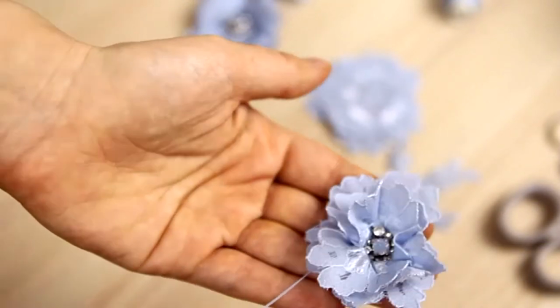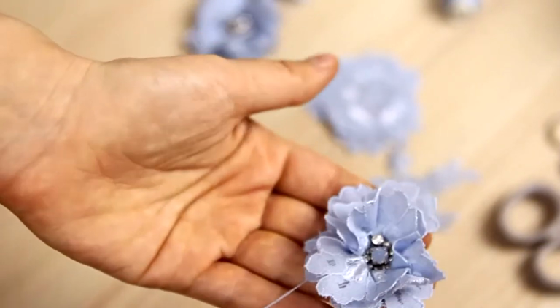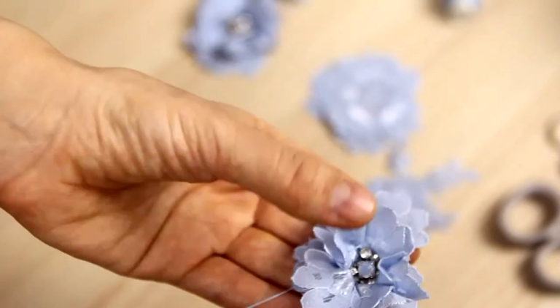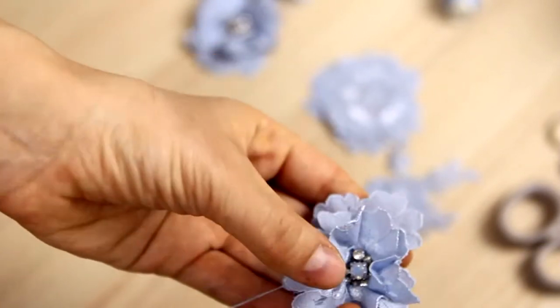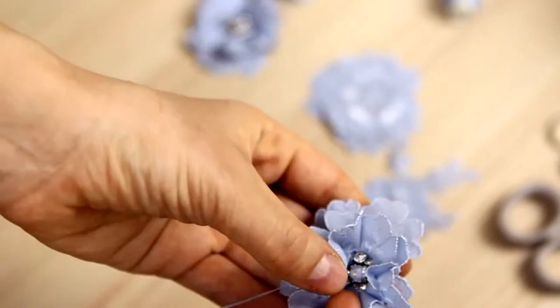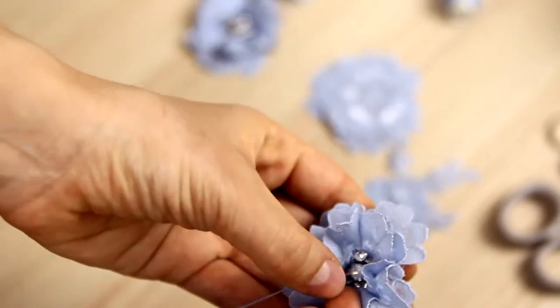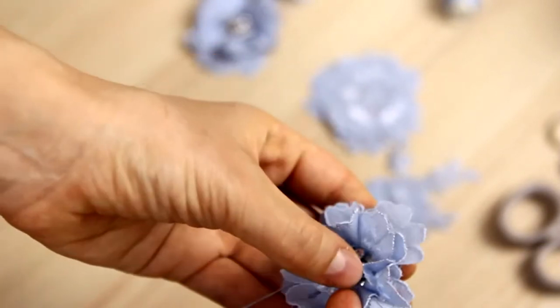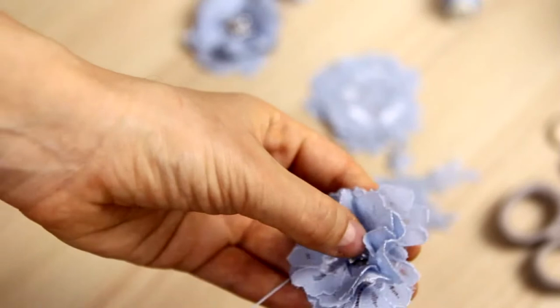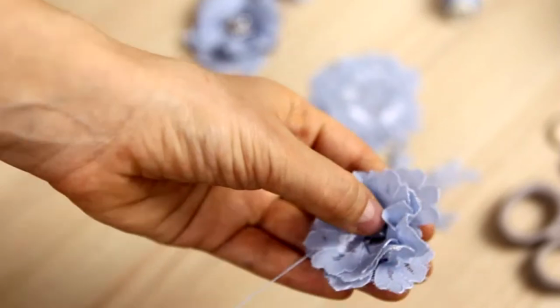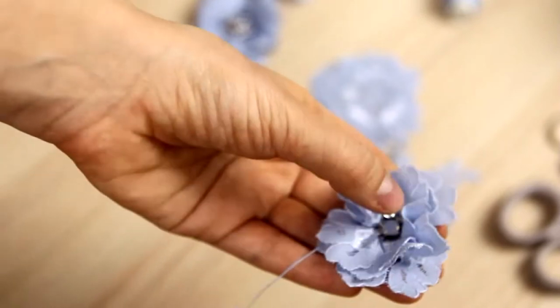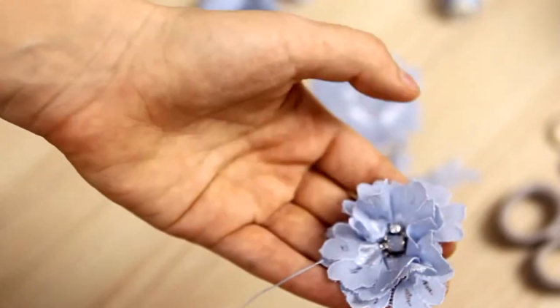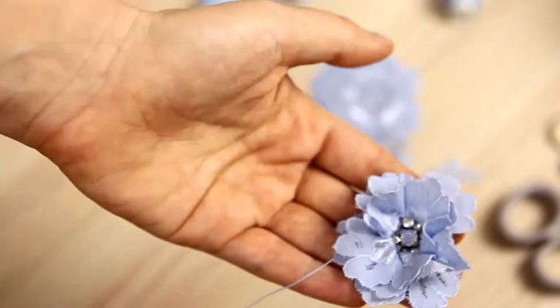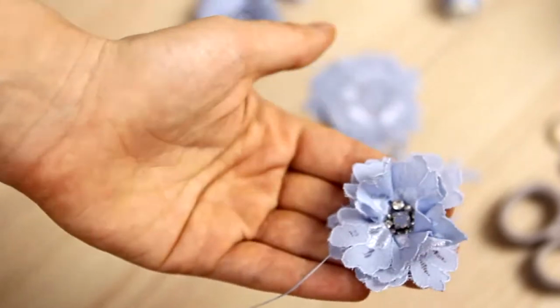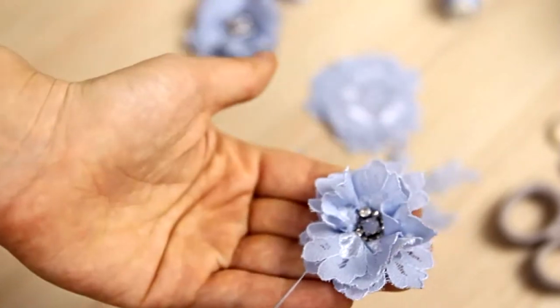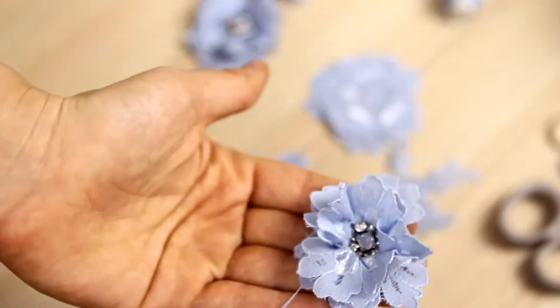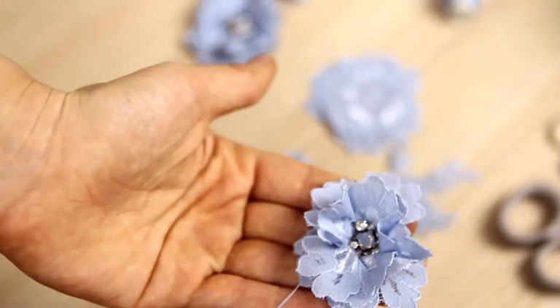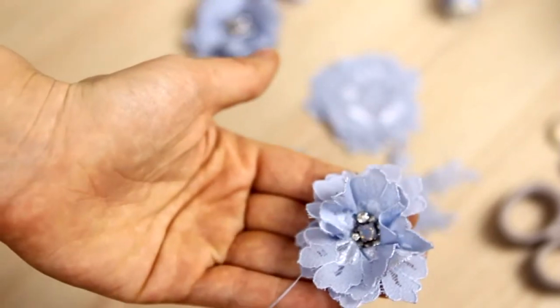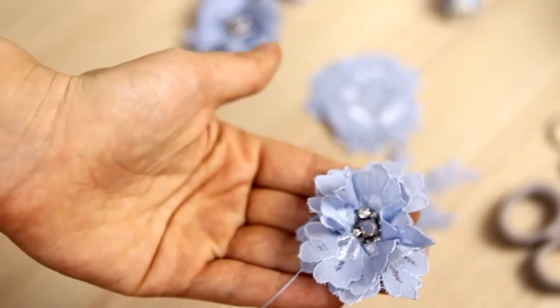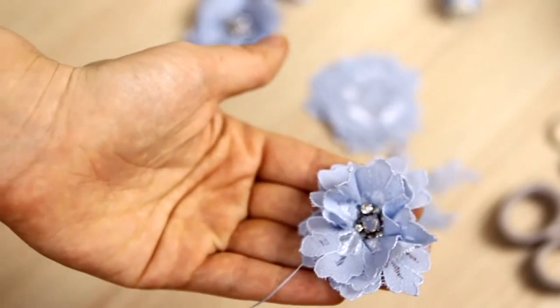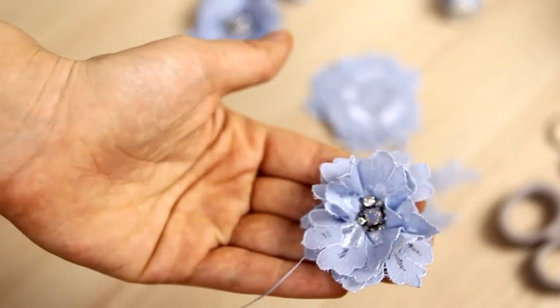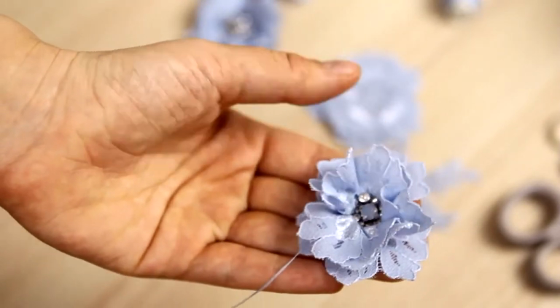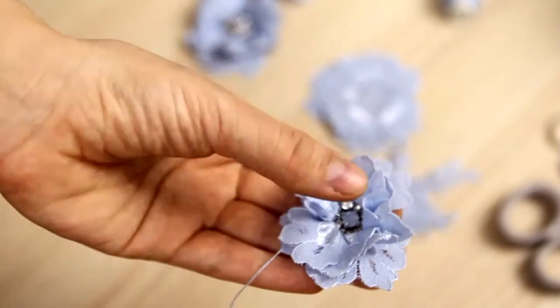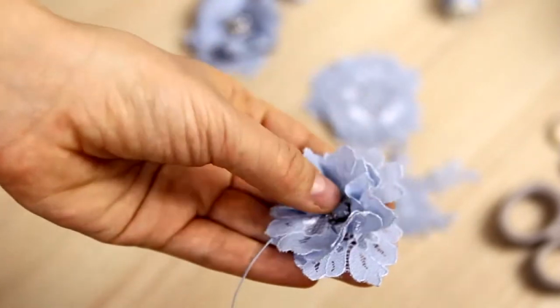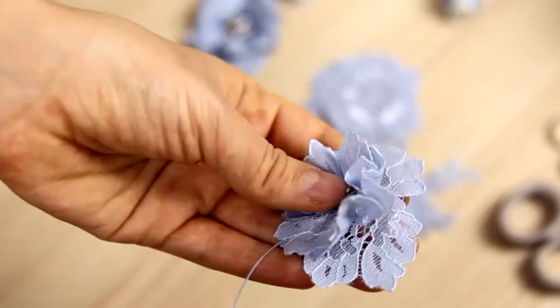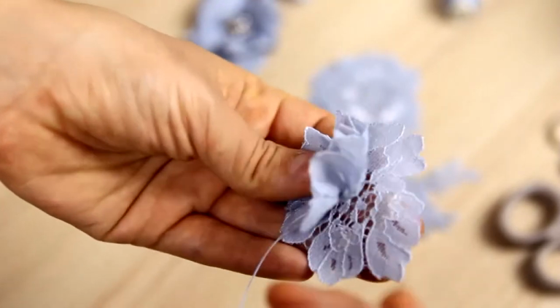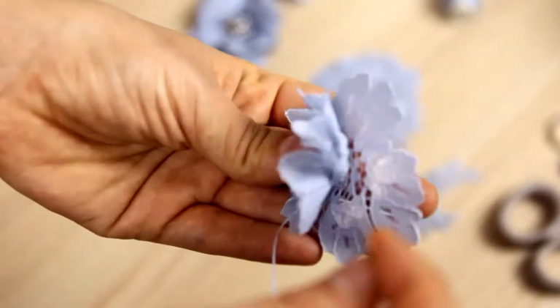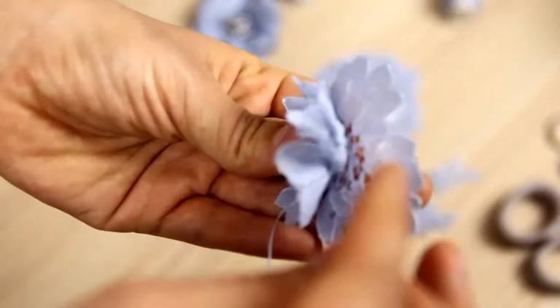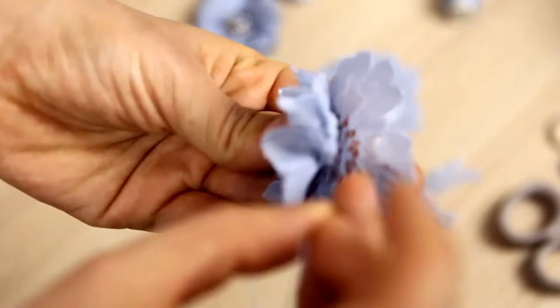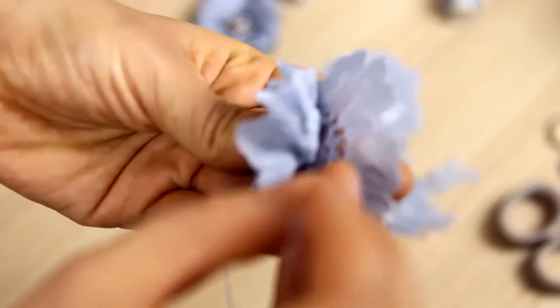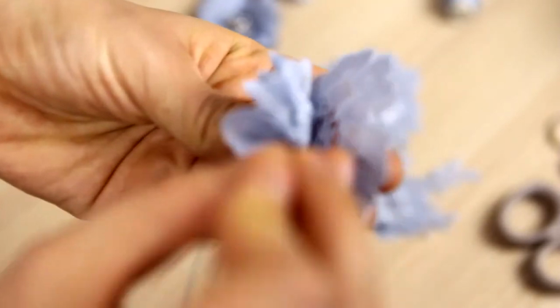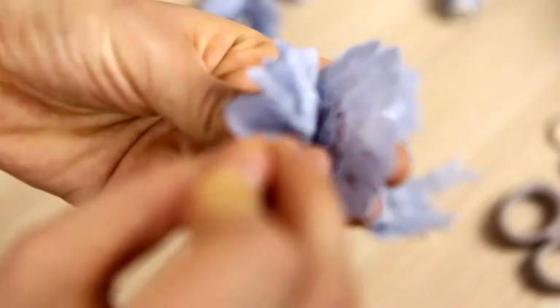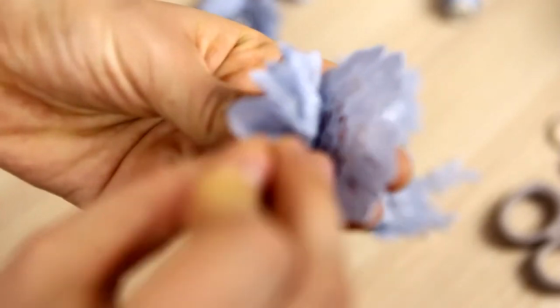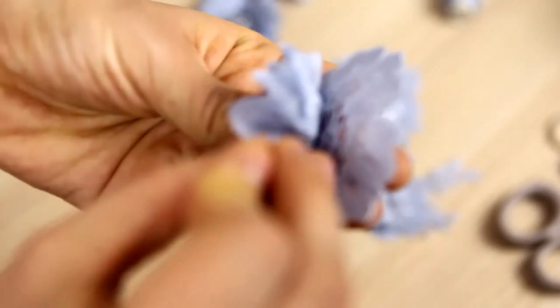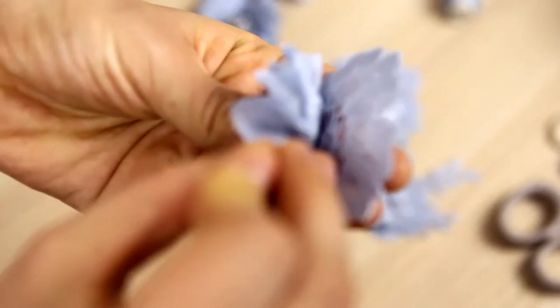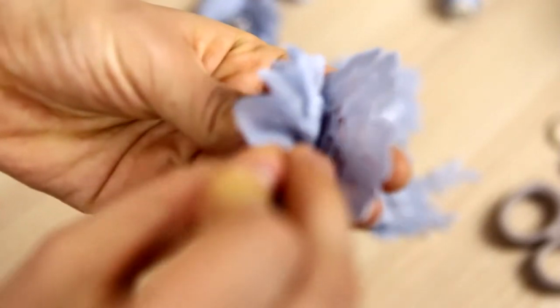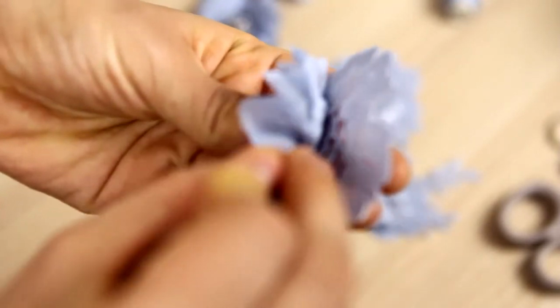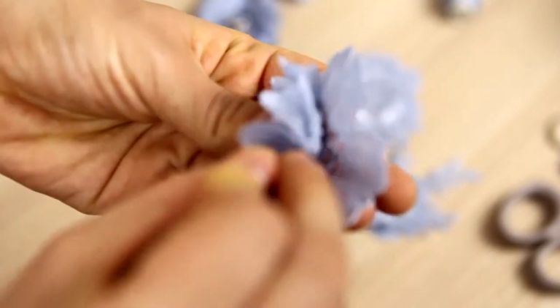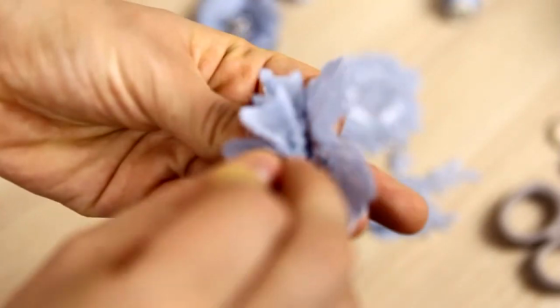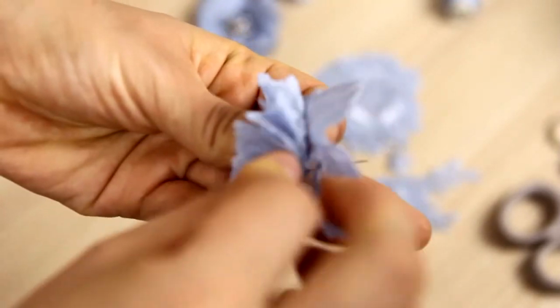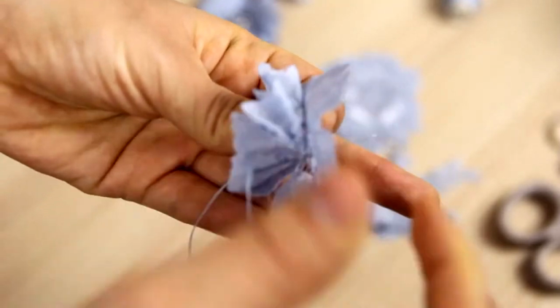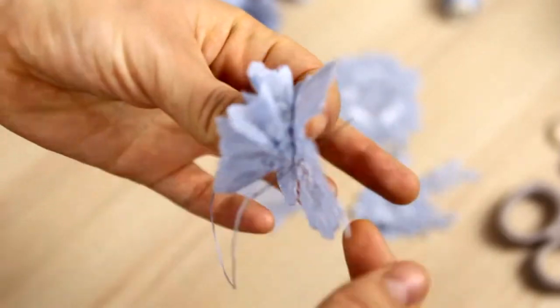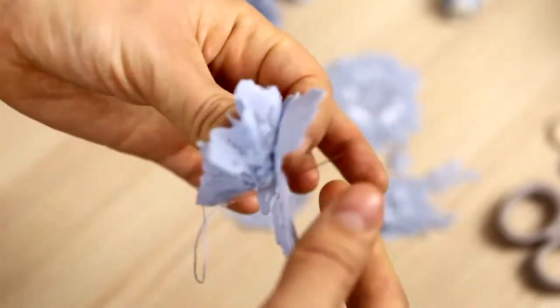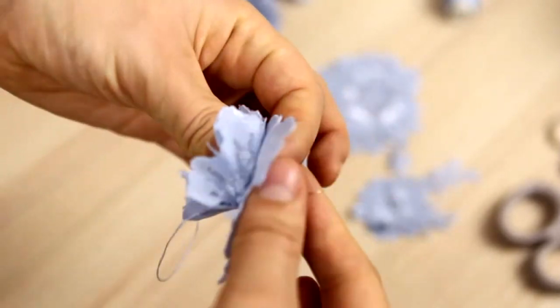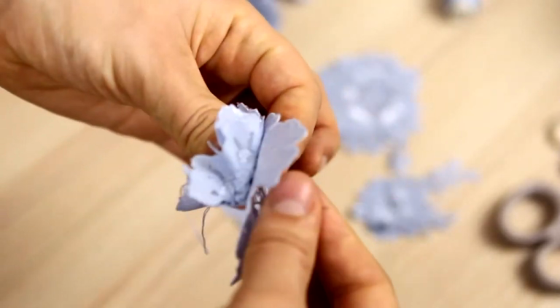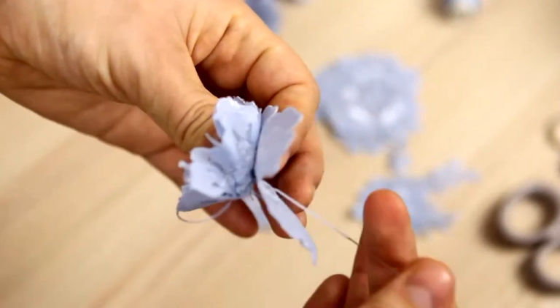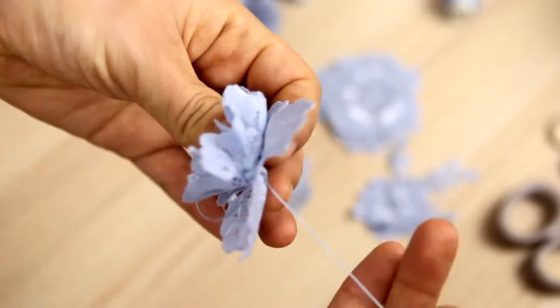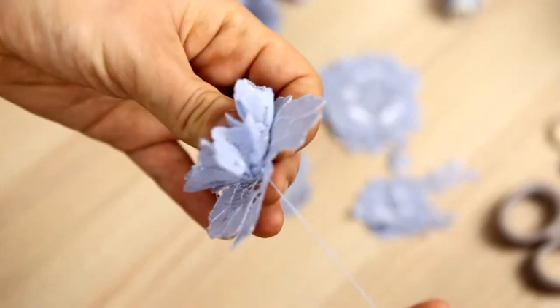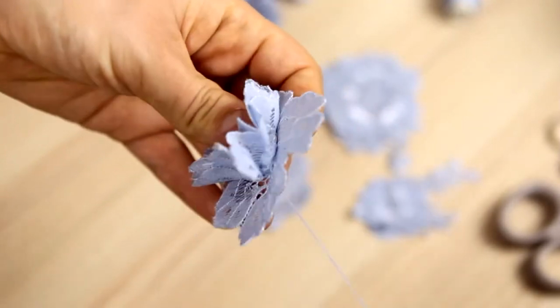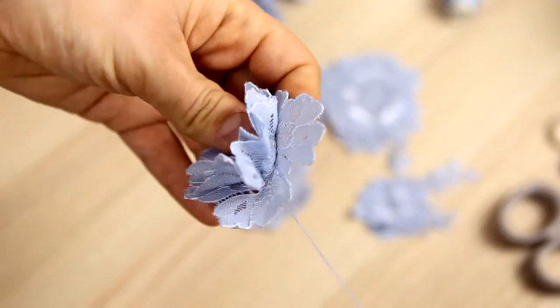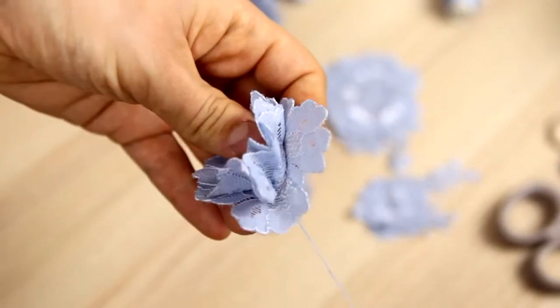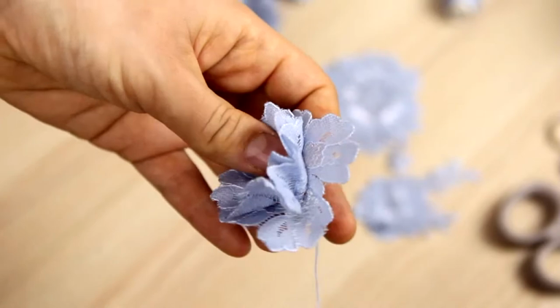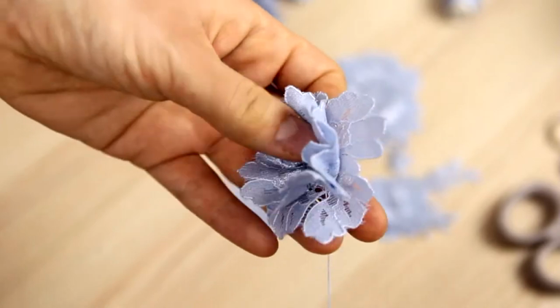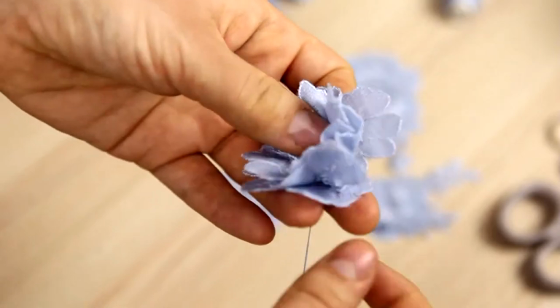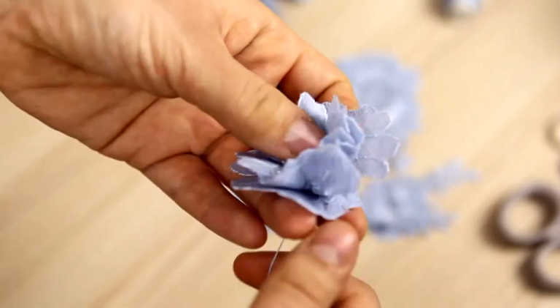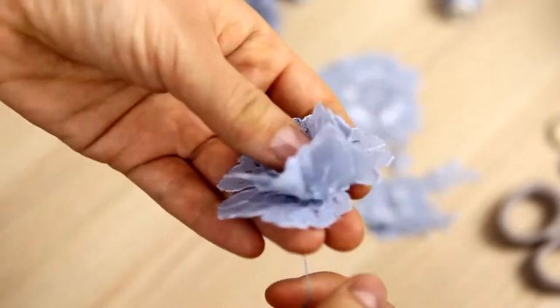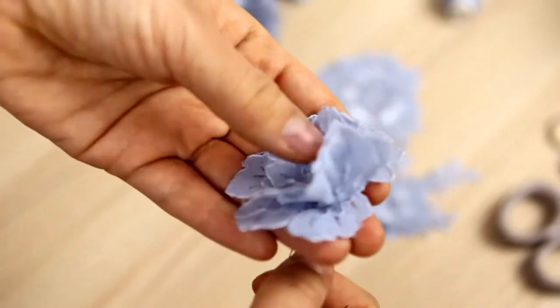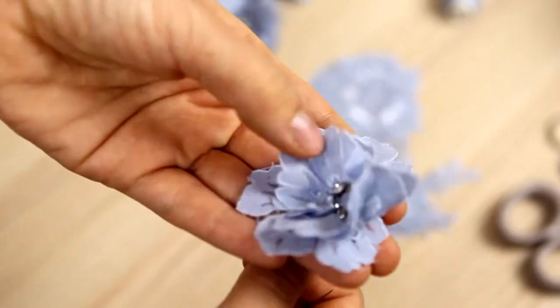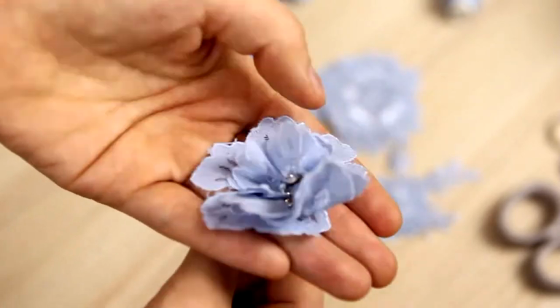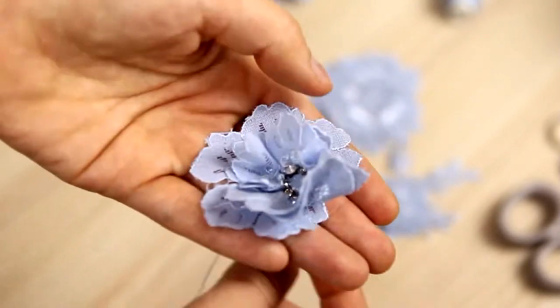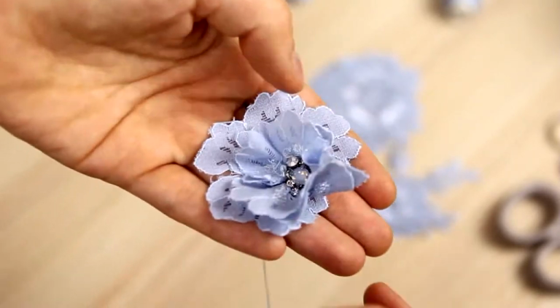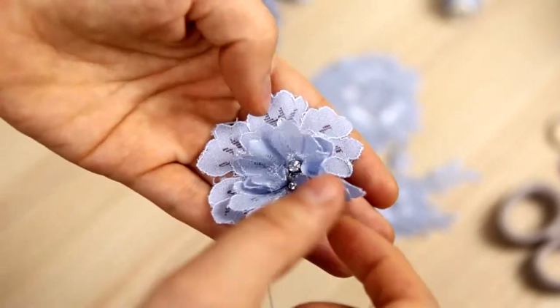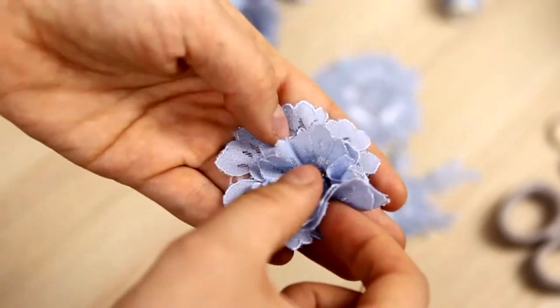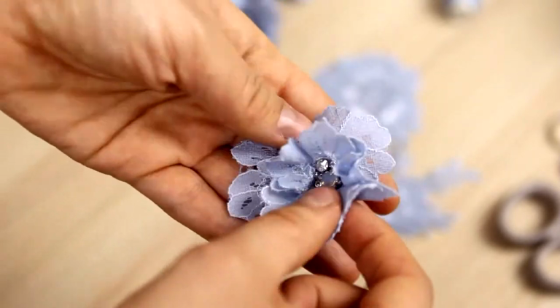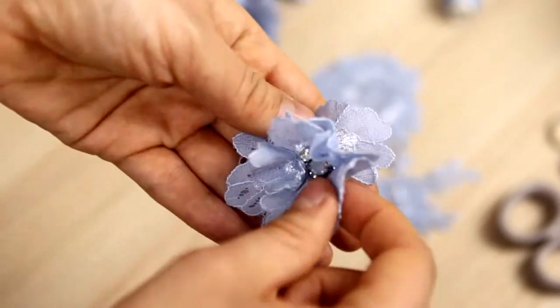I make the flowers from three fragments. I fold two of them, and the third one is more flat. I attach it also.